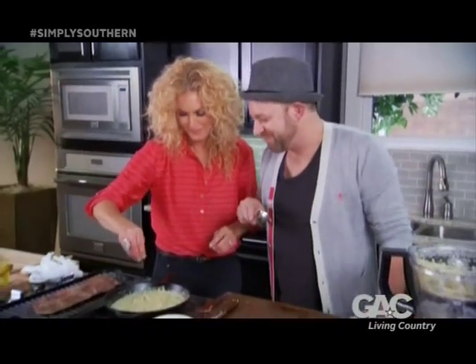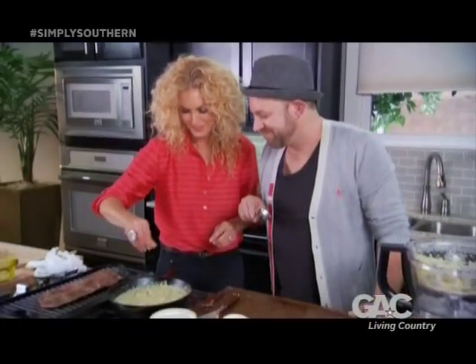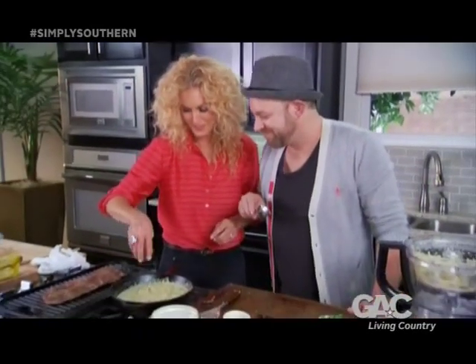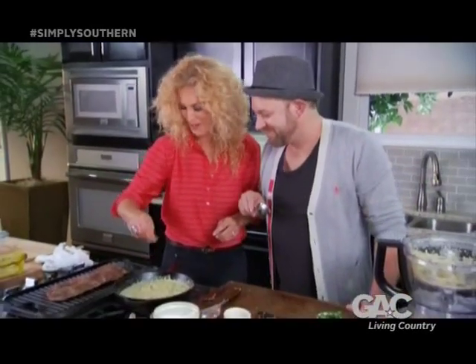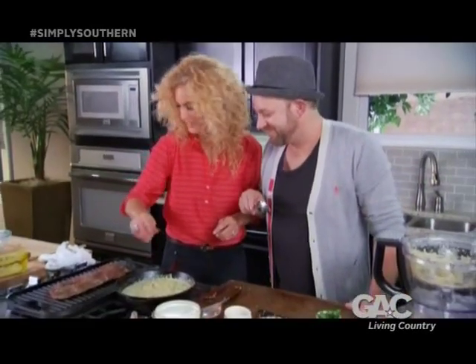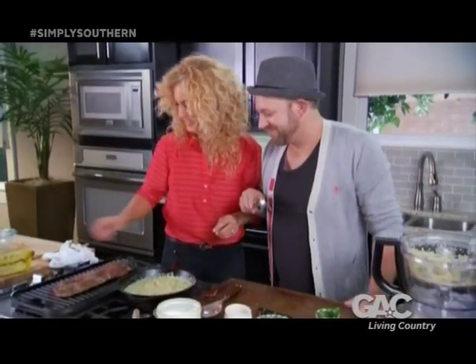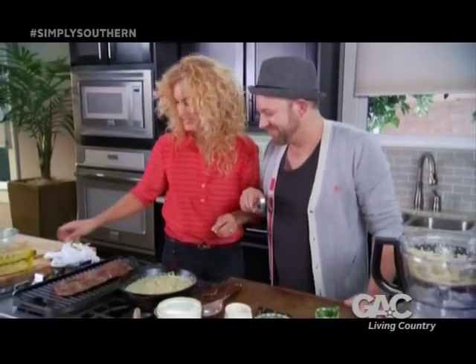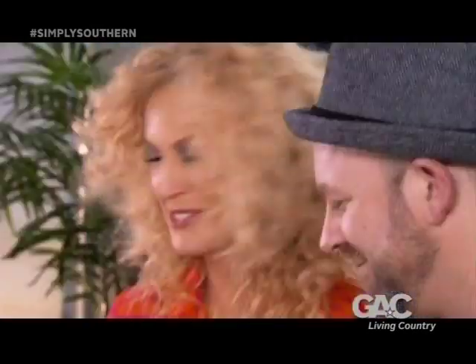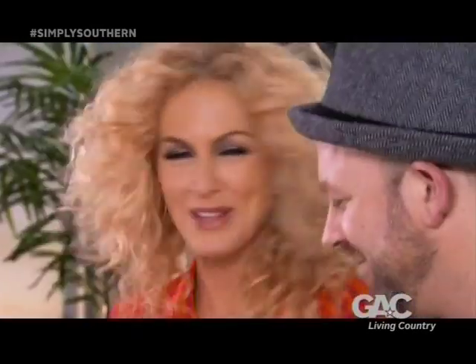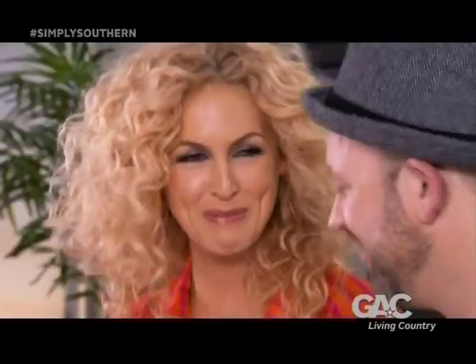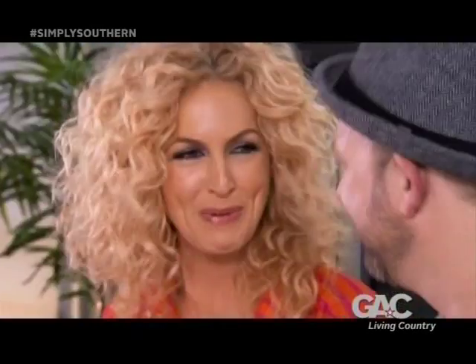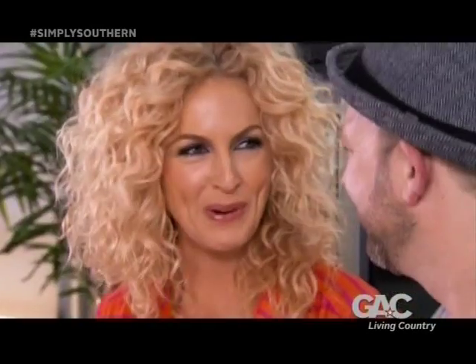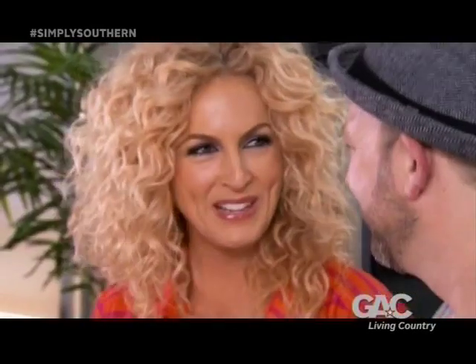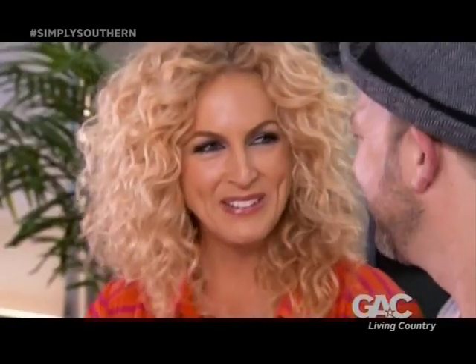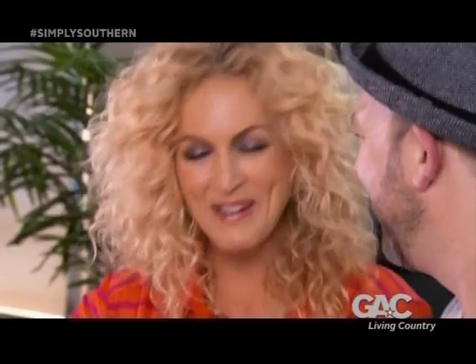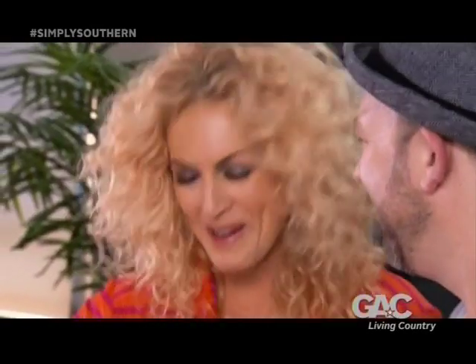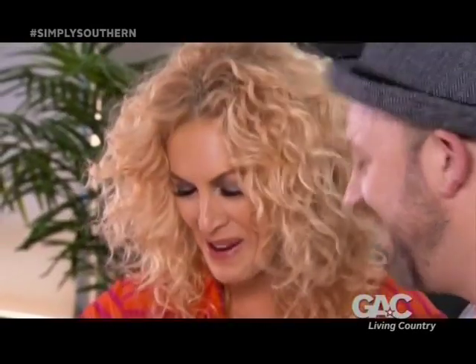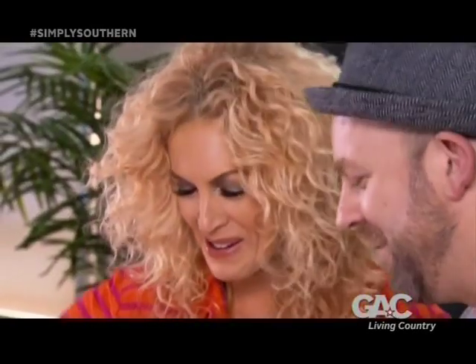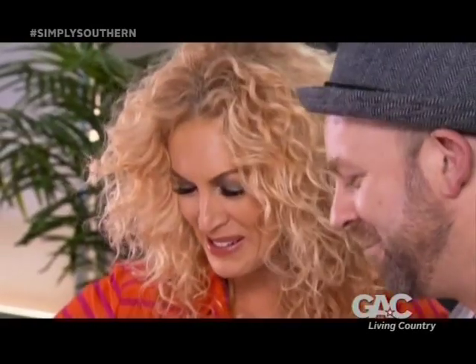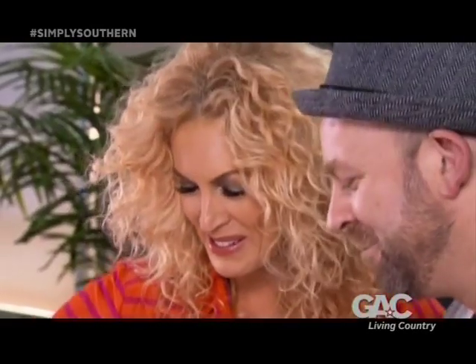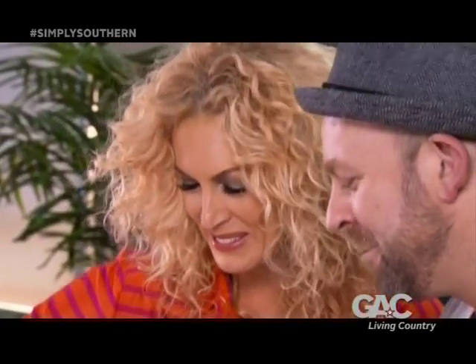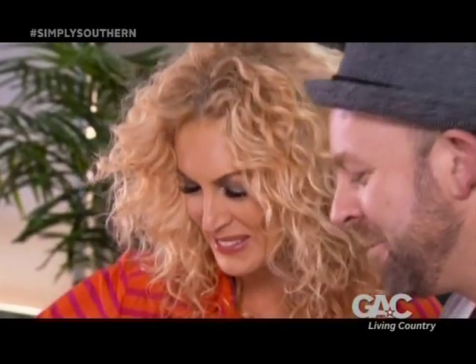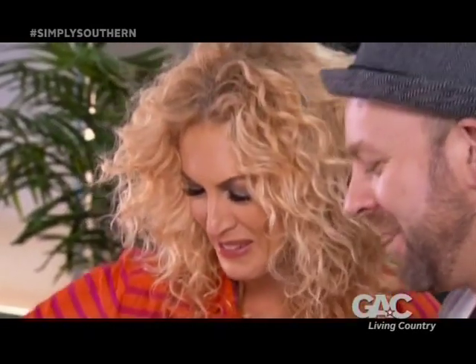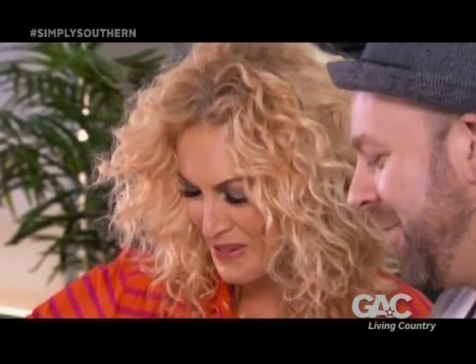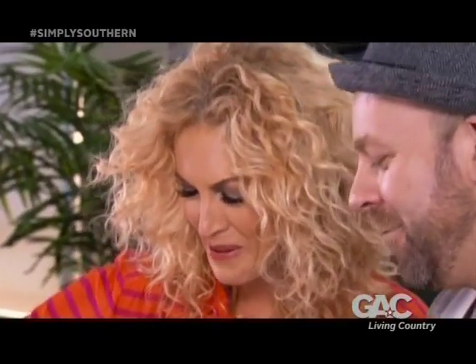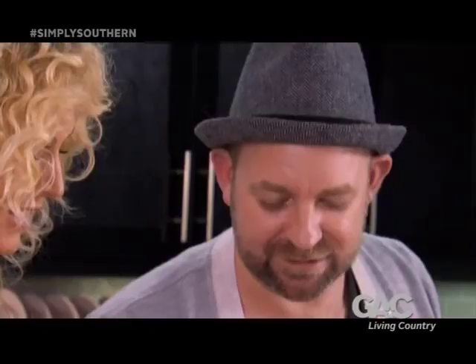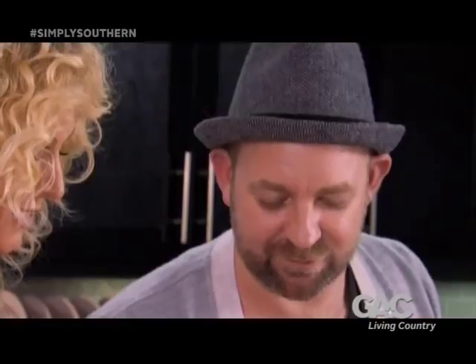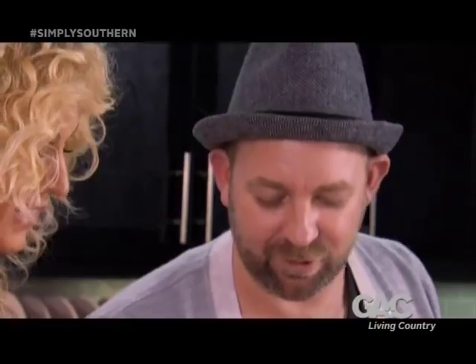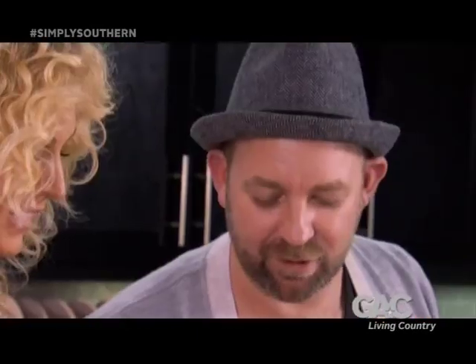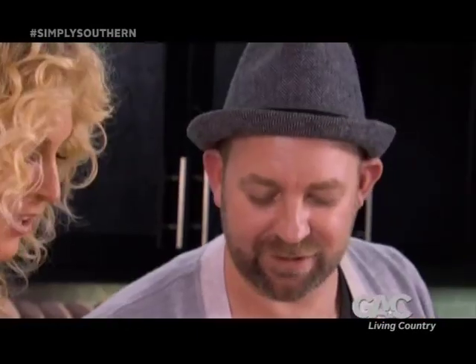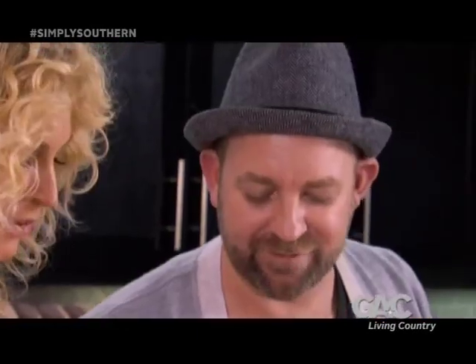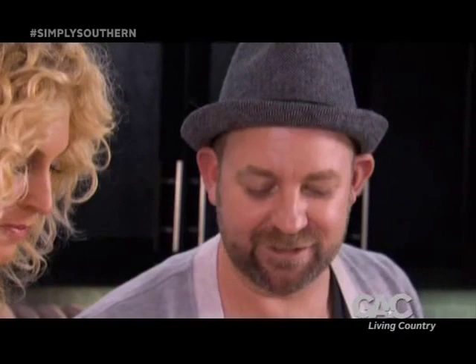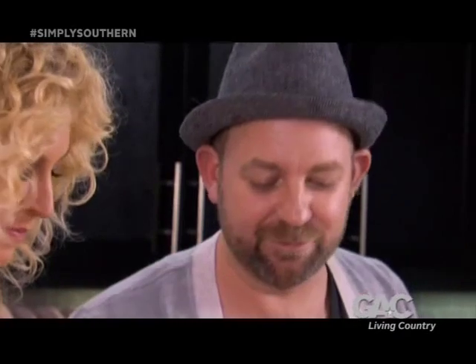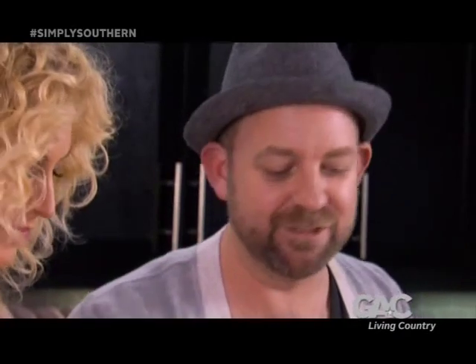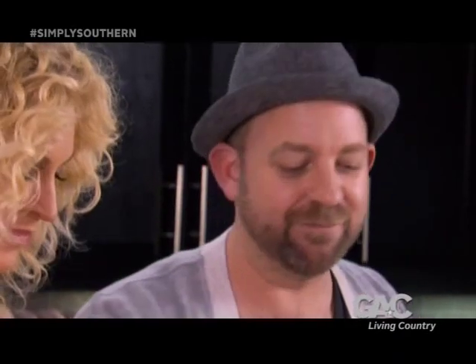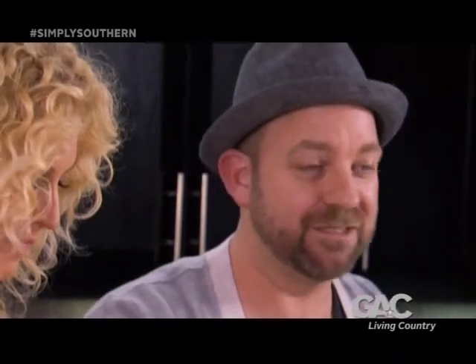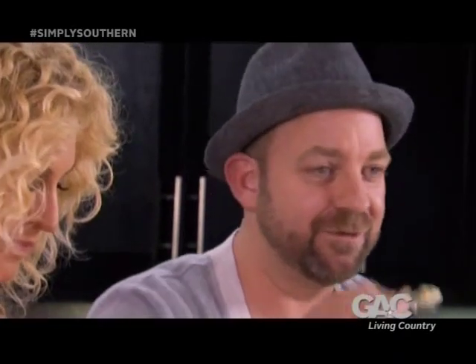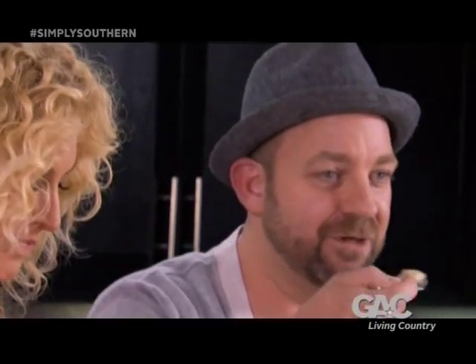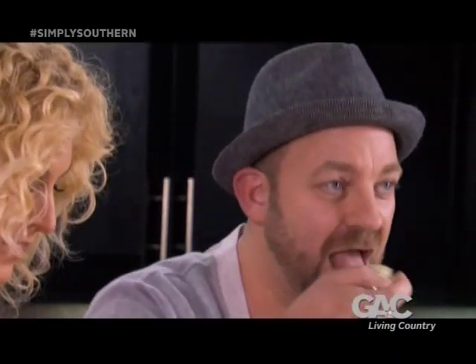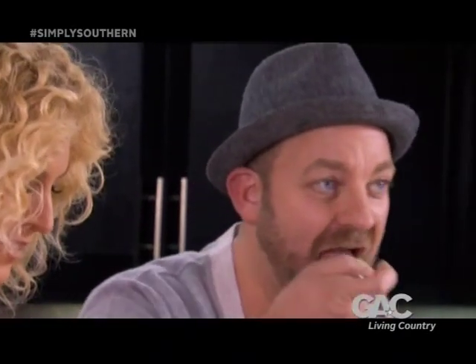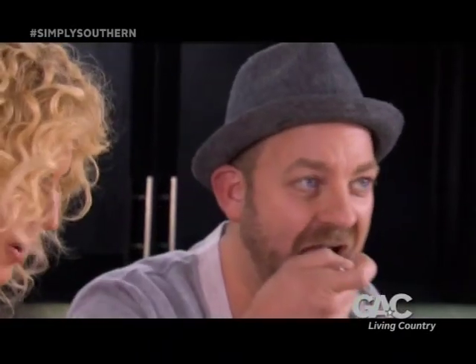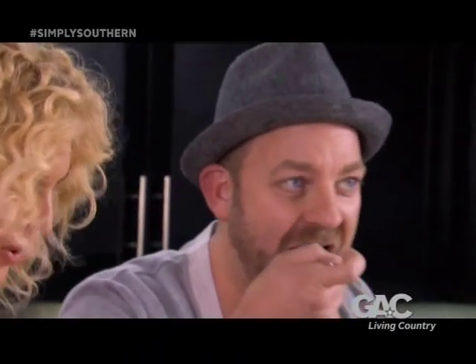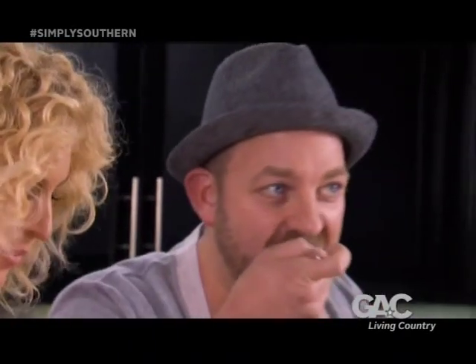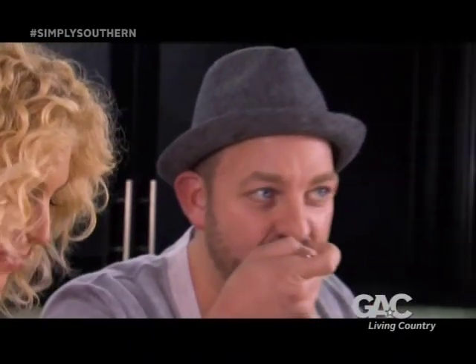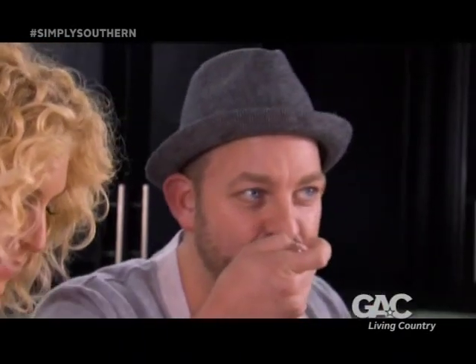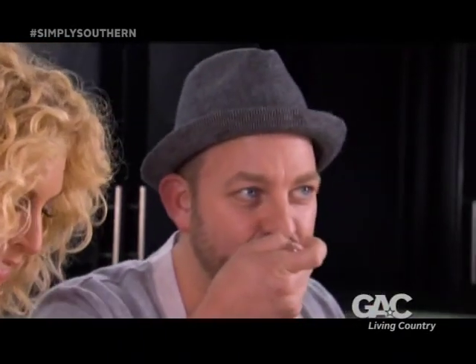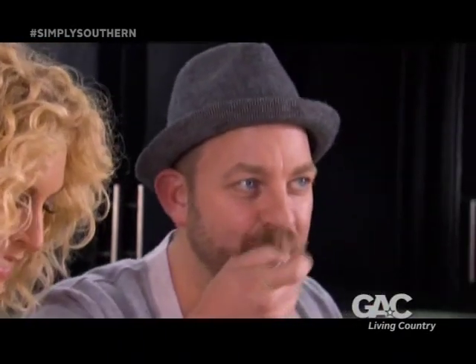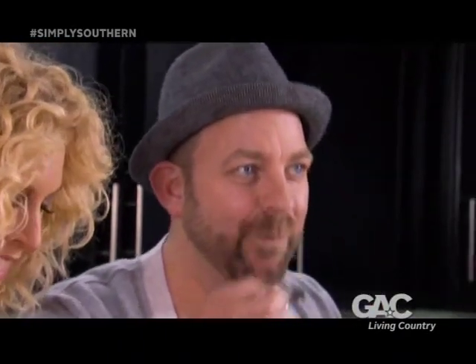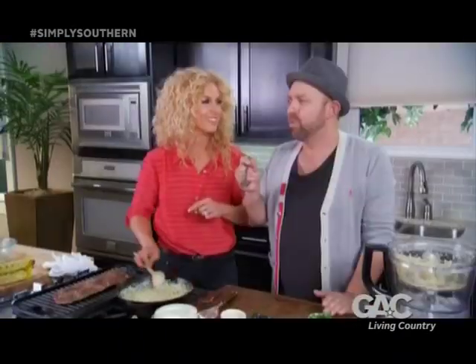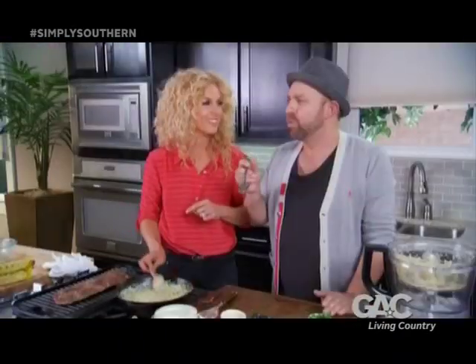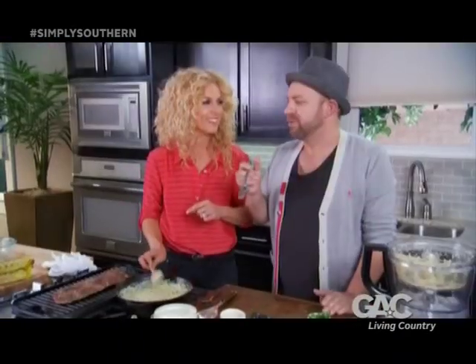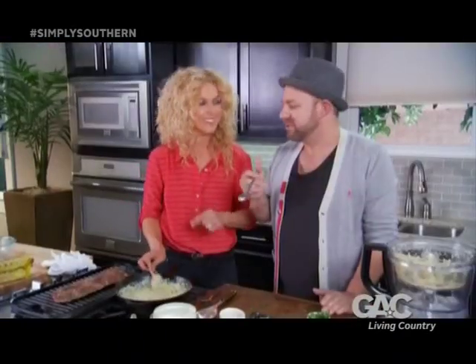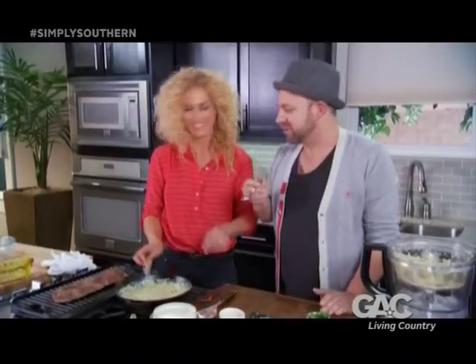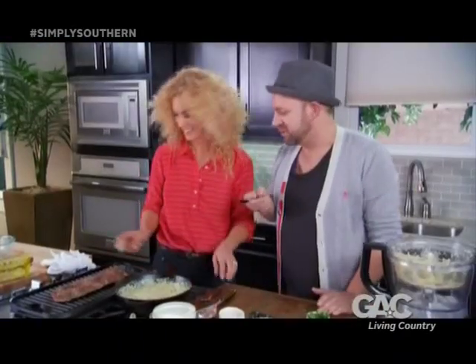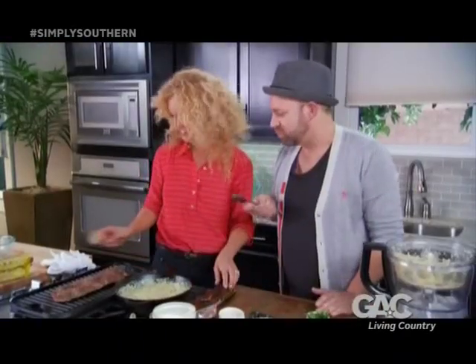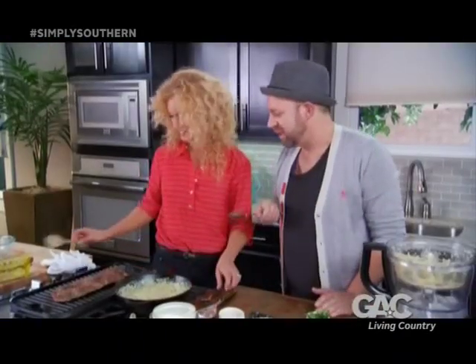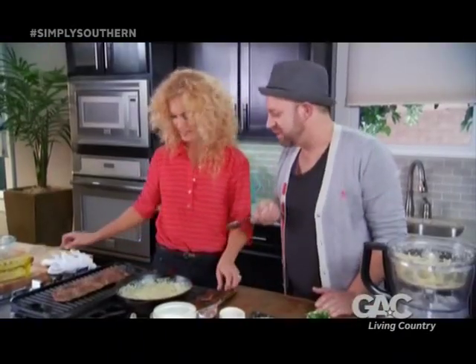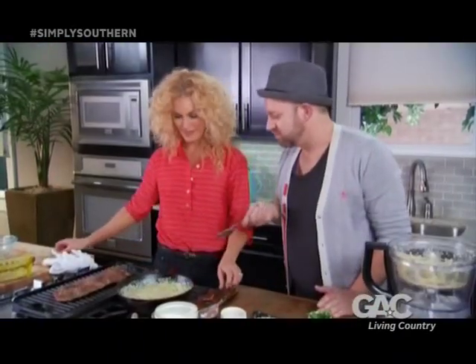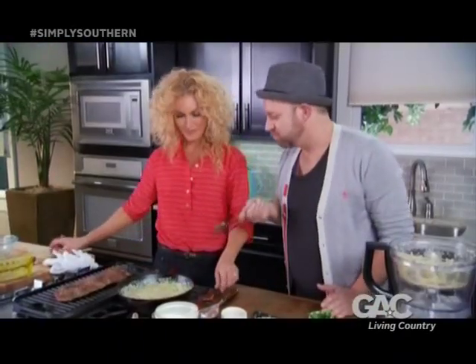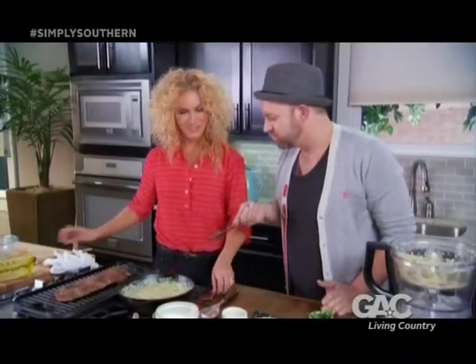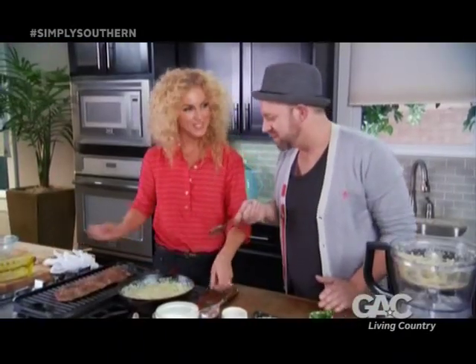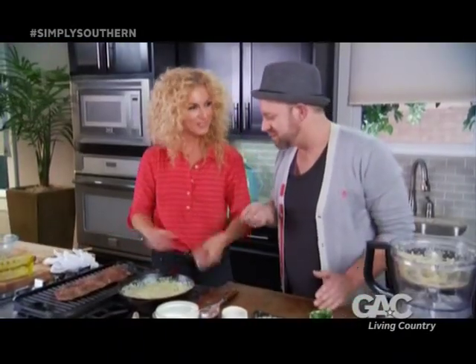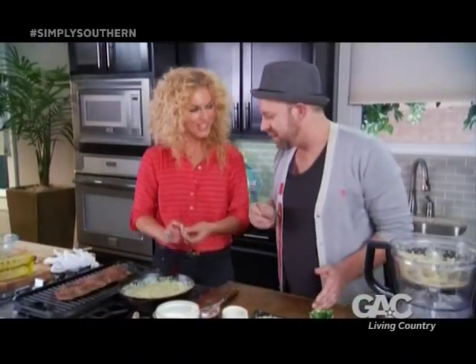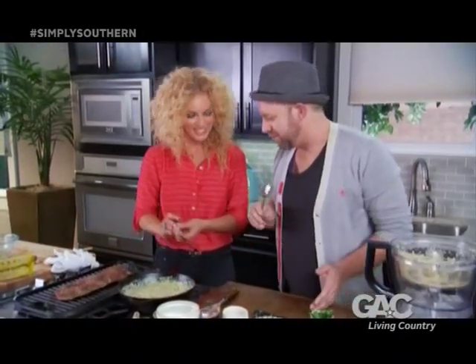You are a good Southern boy. Is it wrong if I double dip my spoon? That junk is right. Is it wrong?